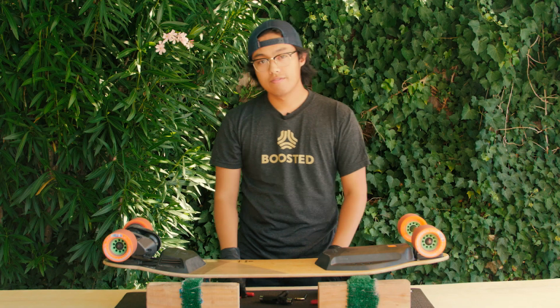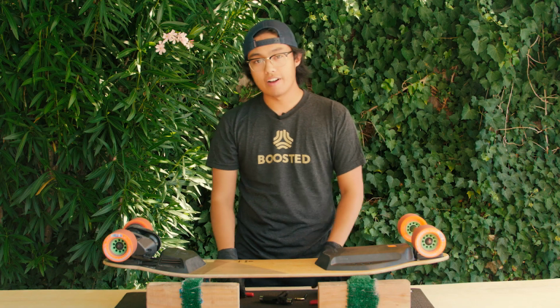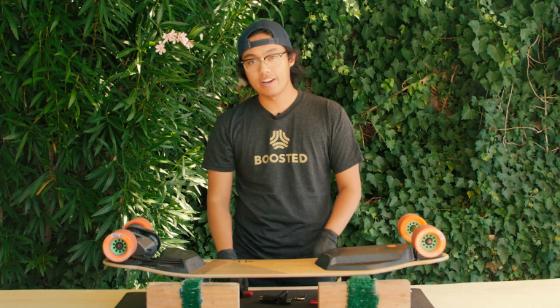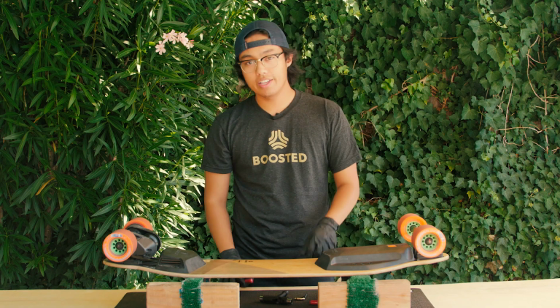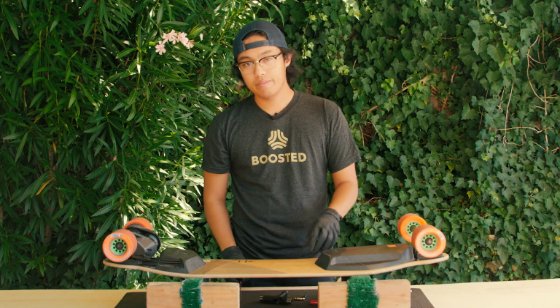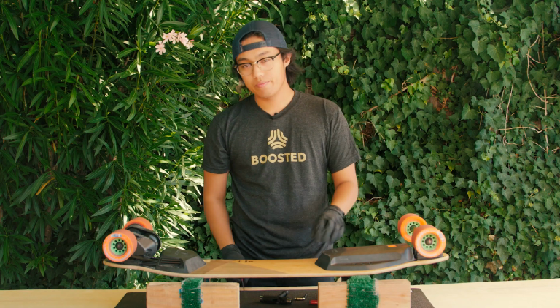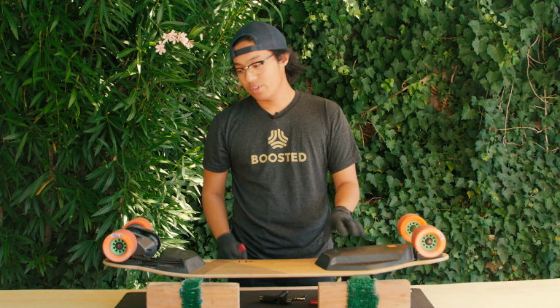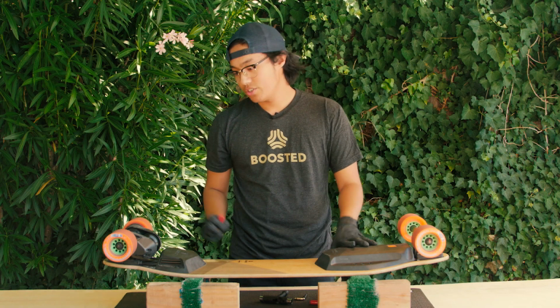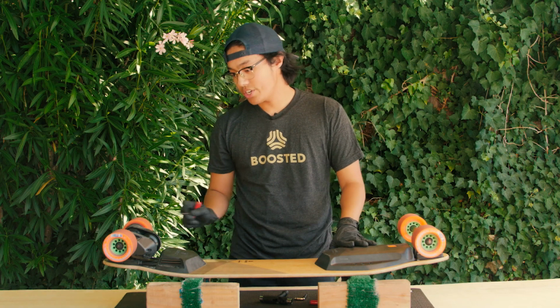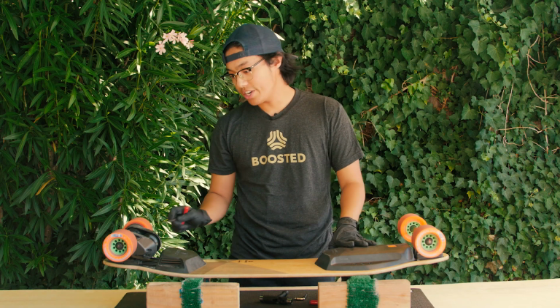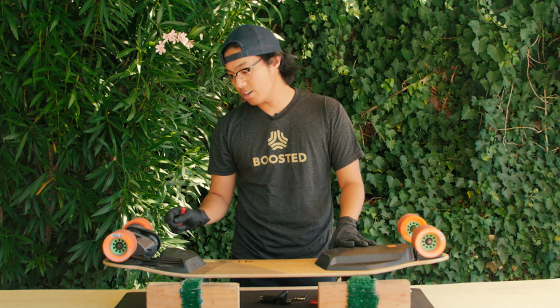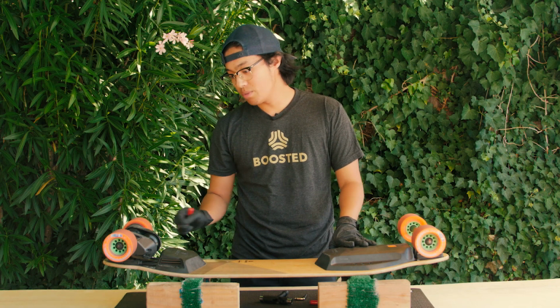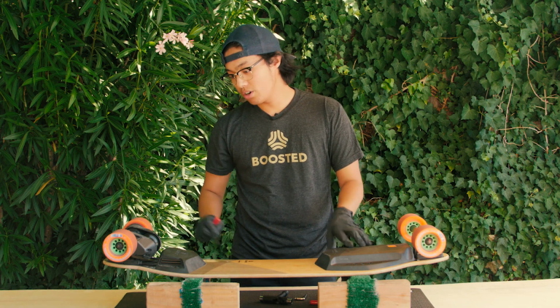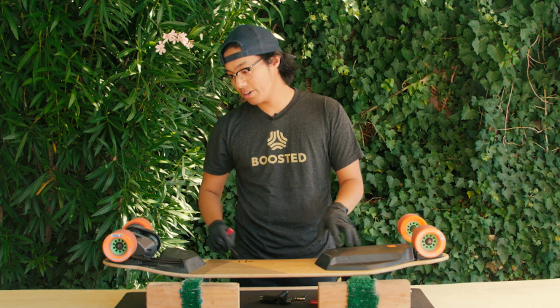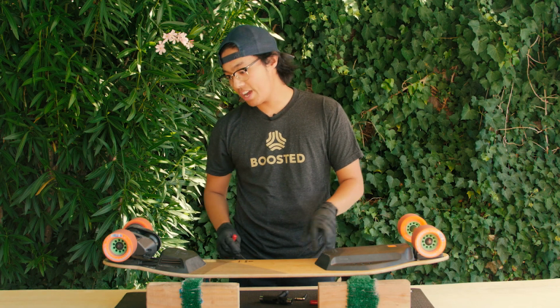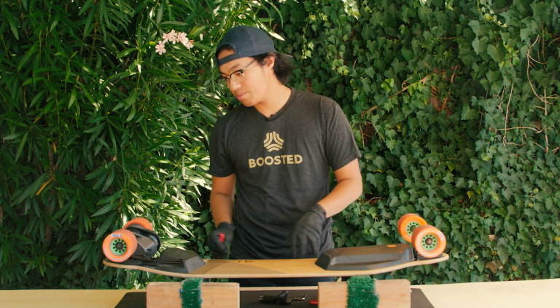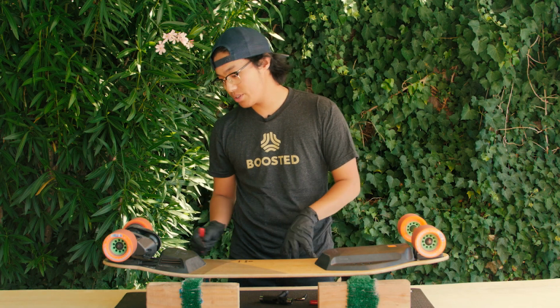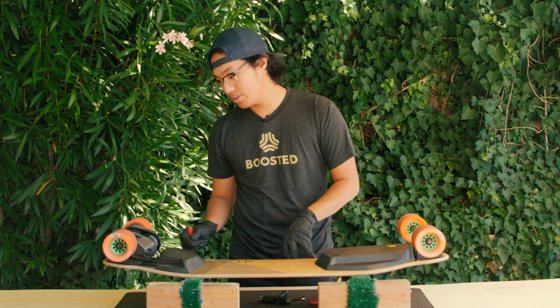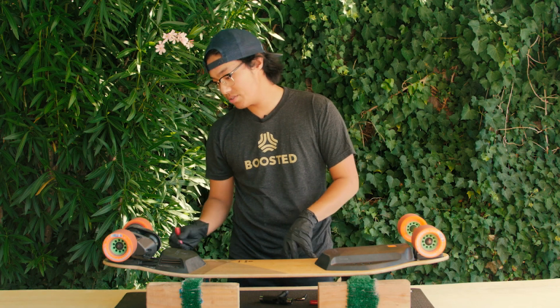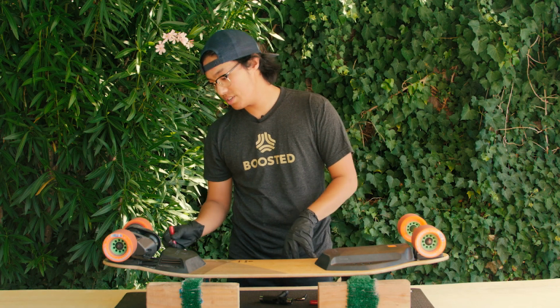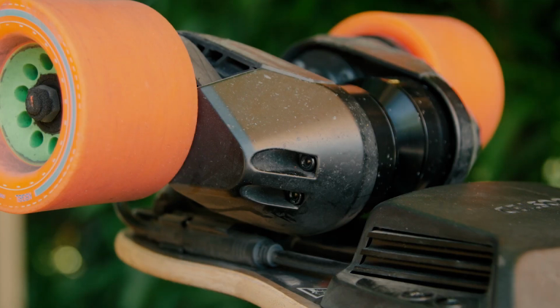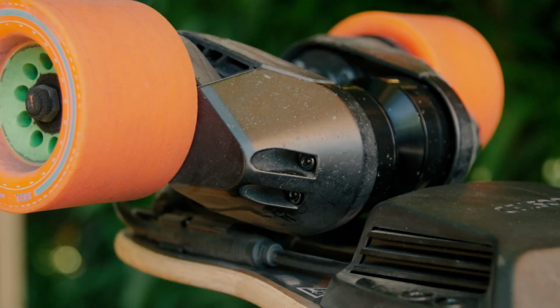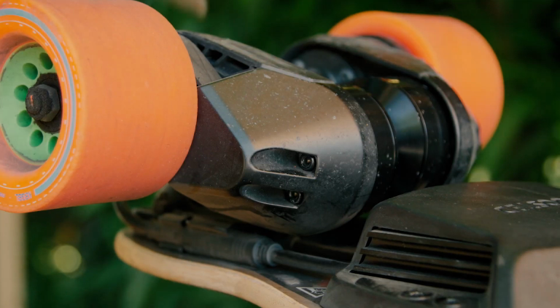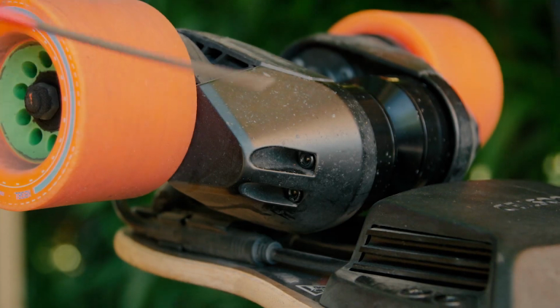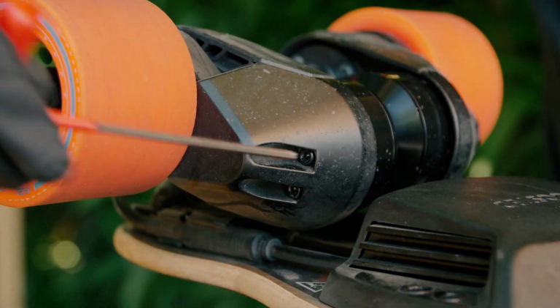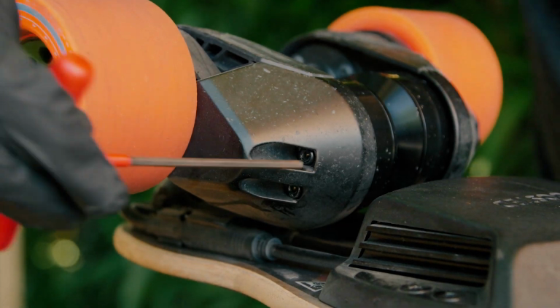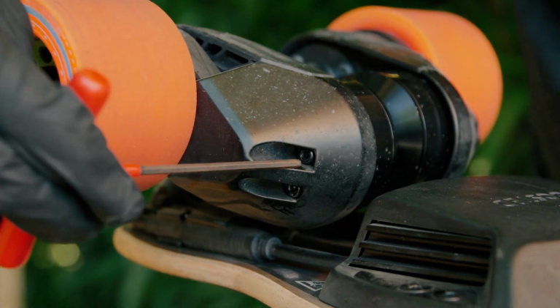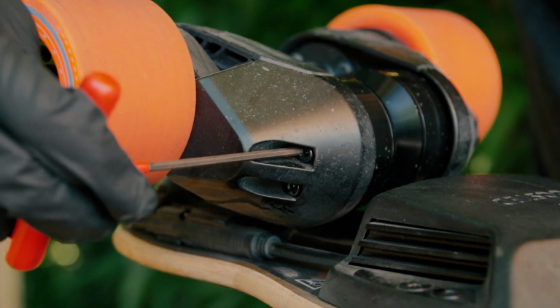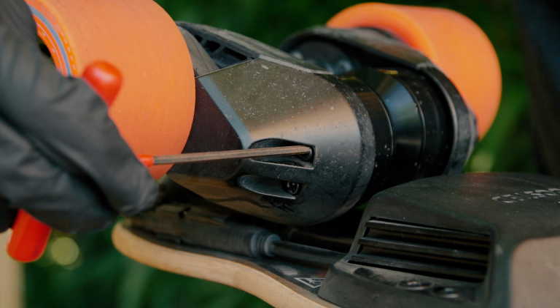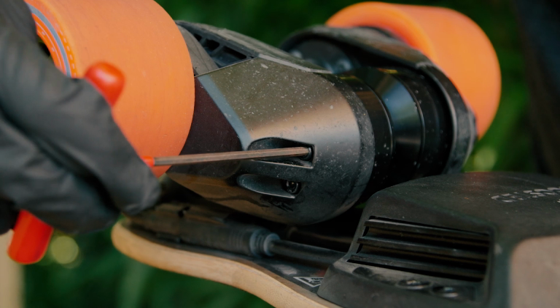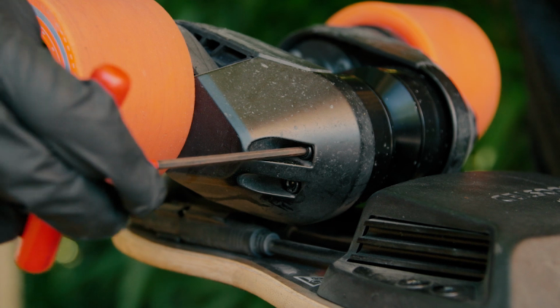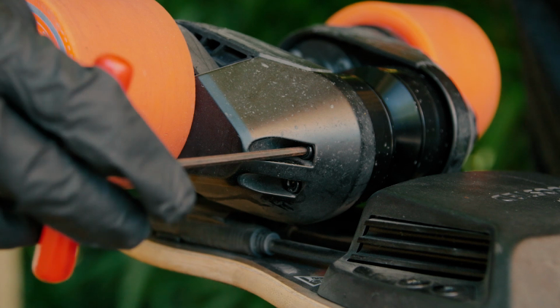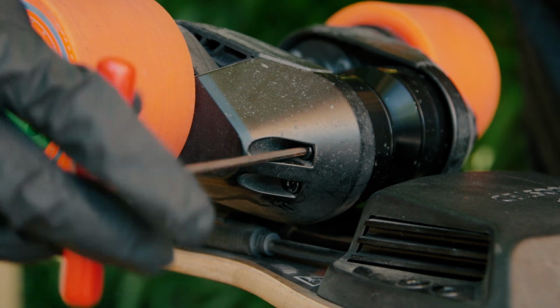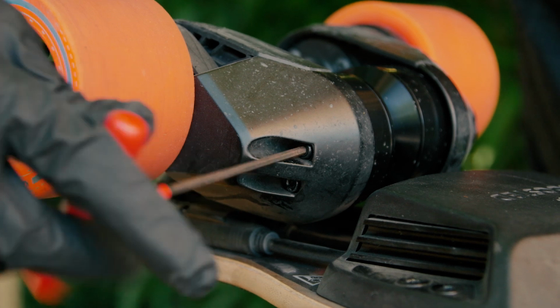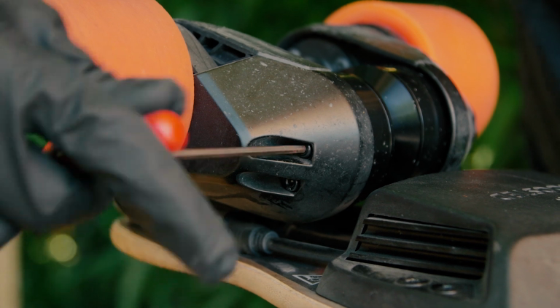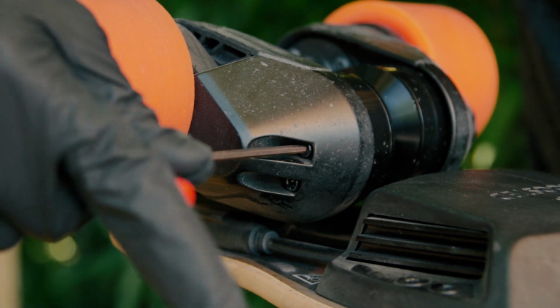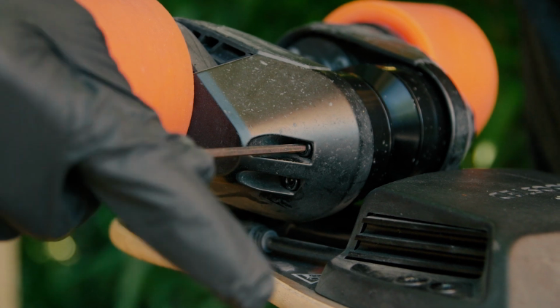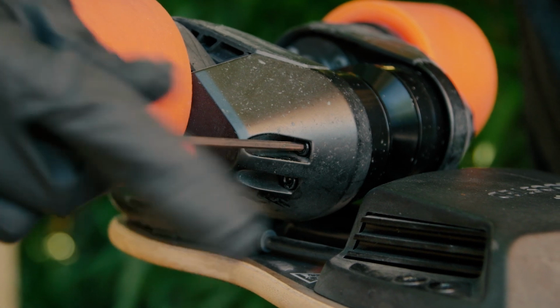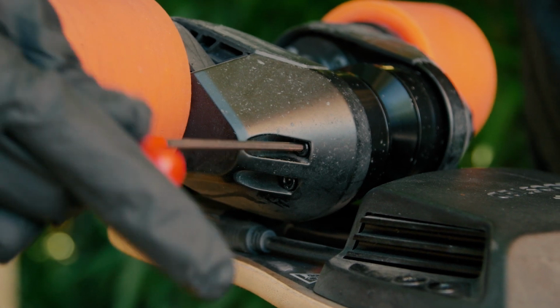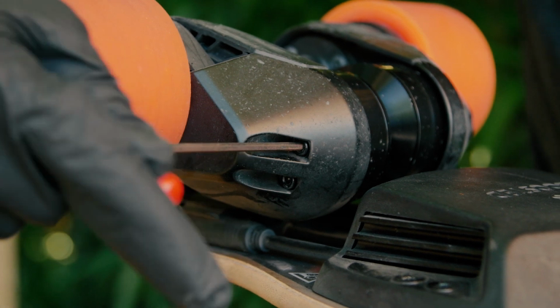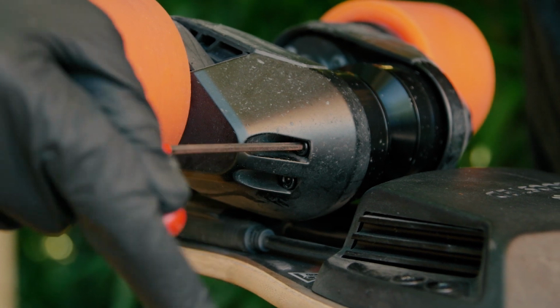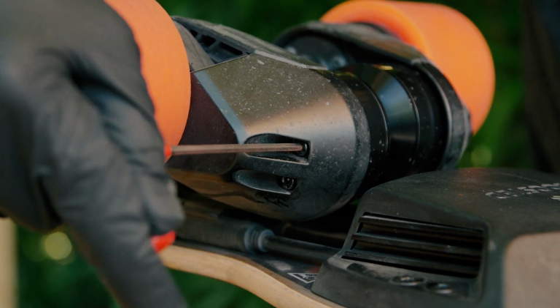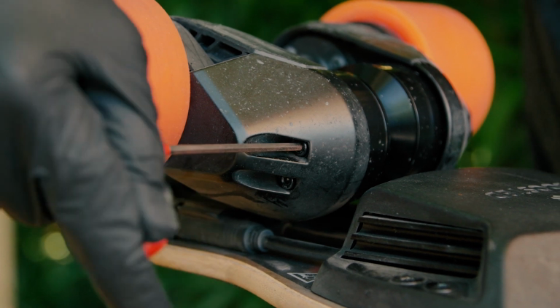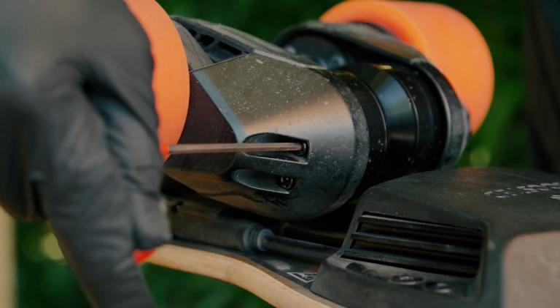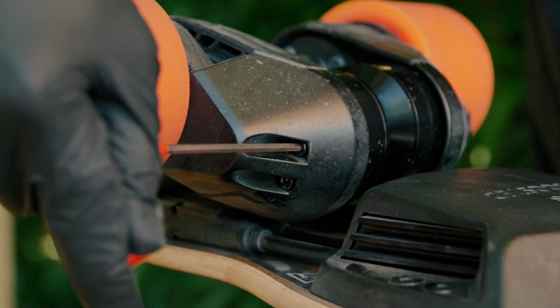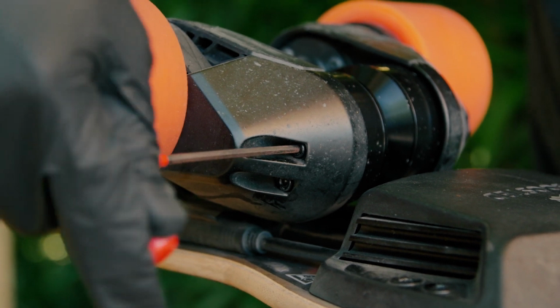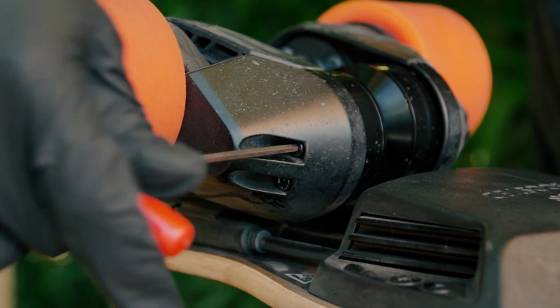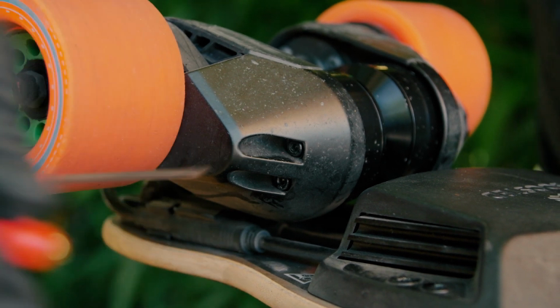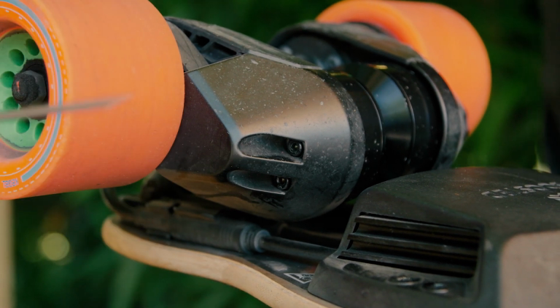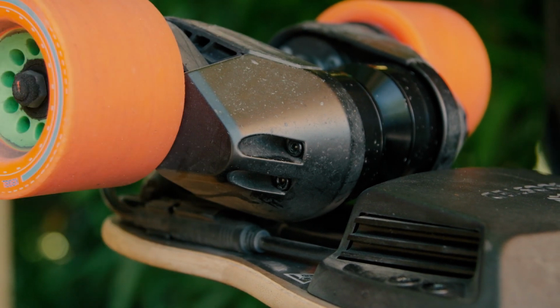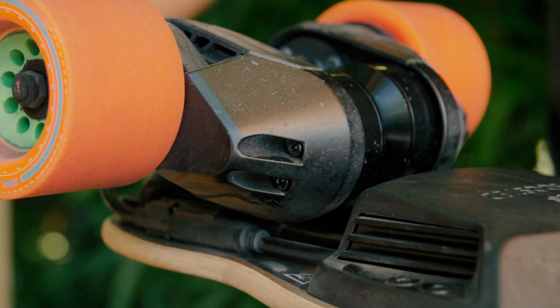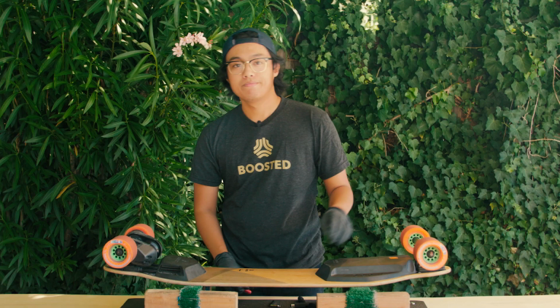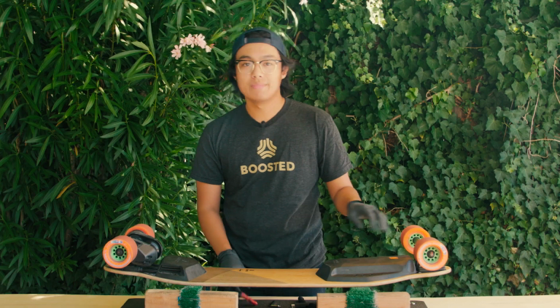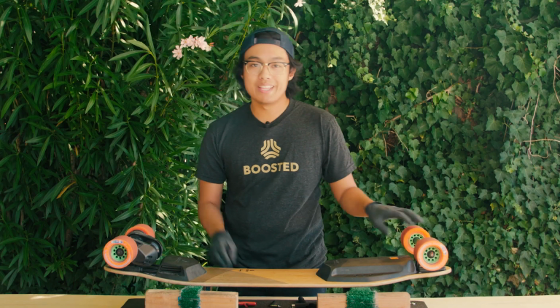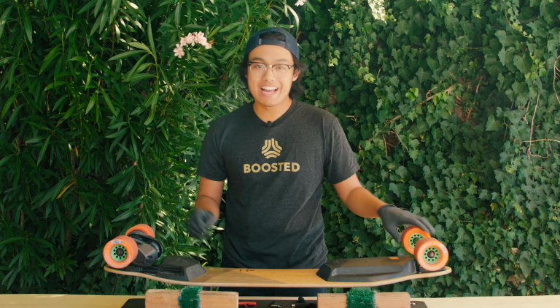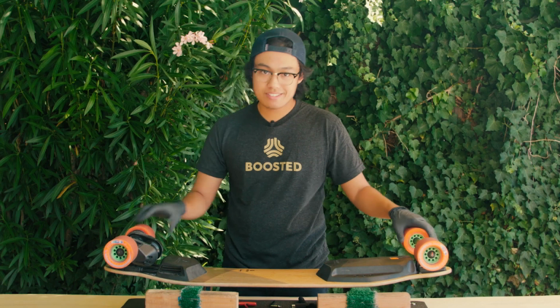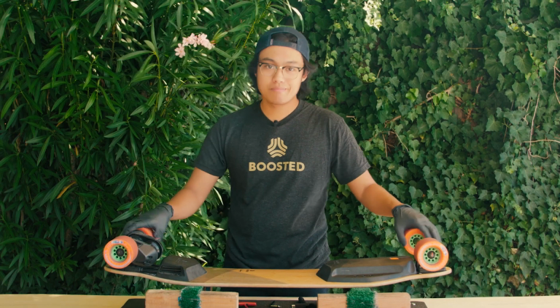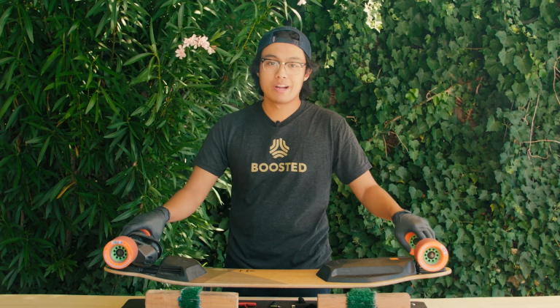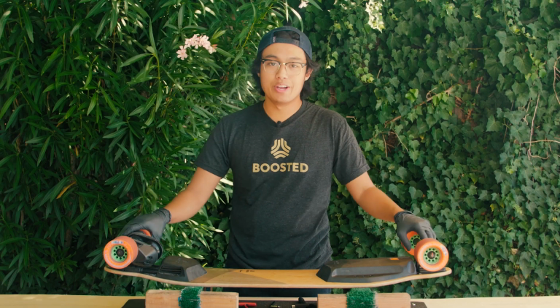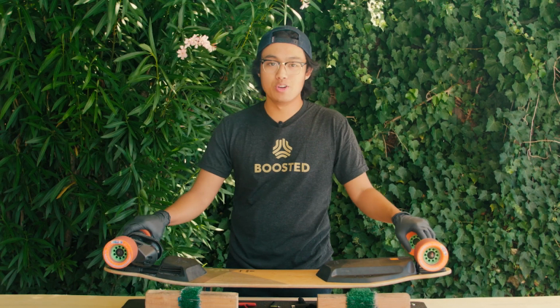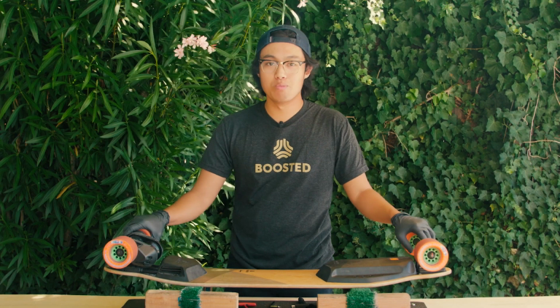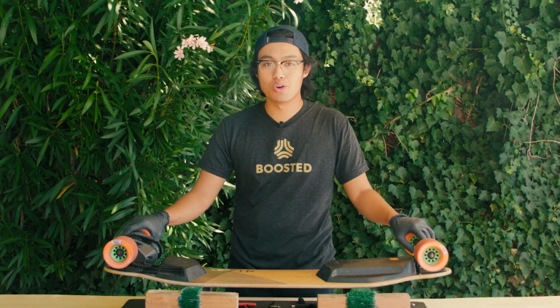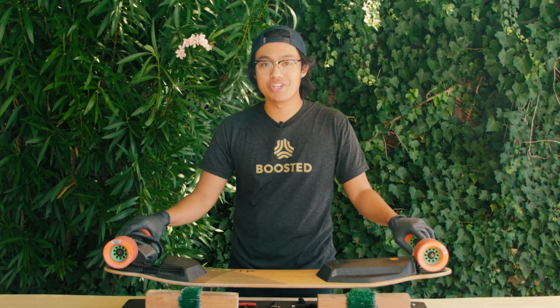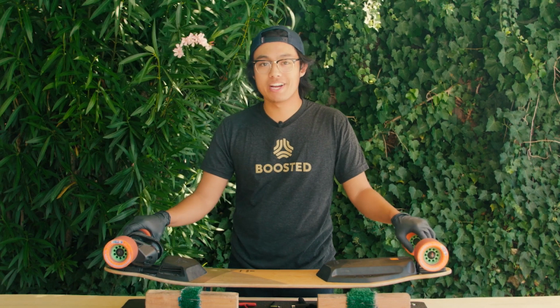Finally, check your motor cap screws. If it's loose, tighten it up with your 3mm Allen. And that's how you do a board check.